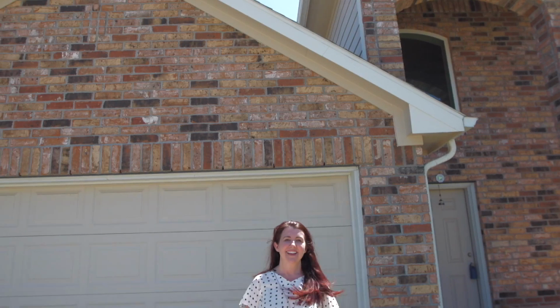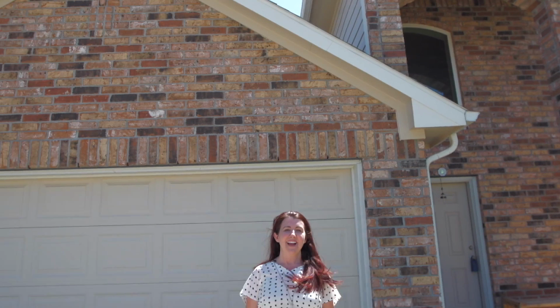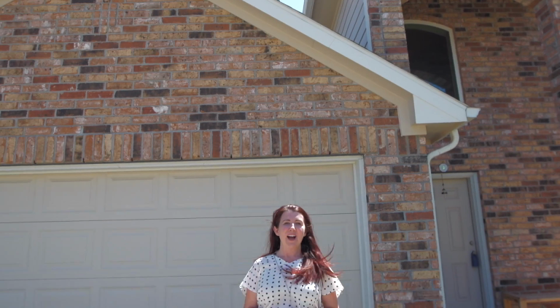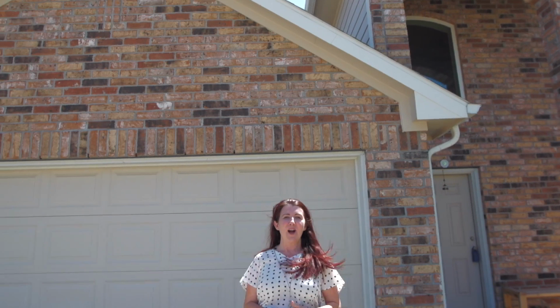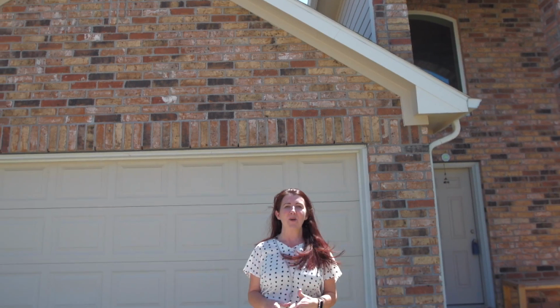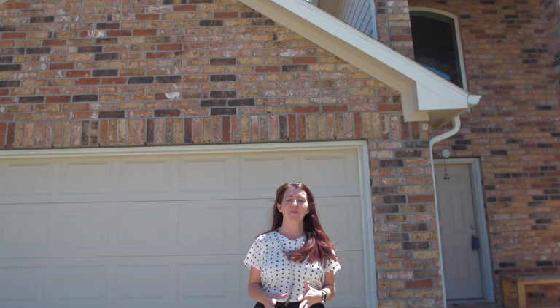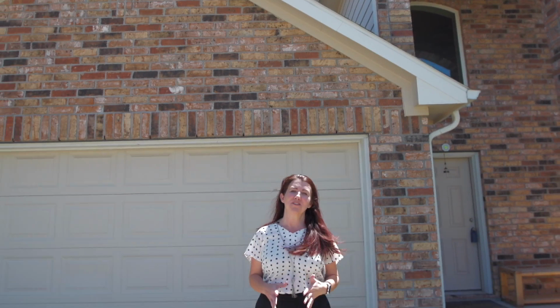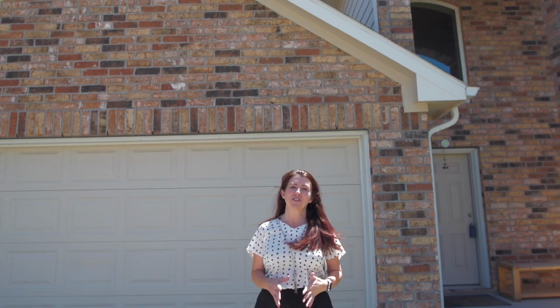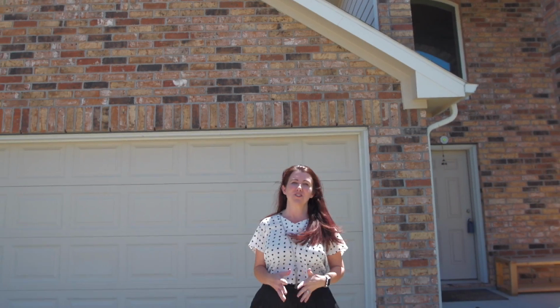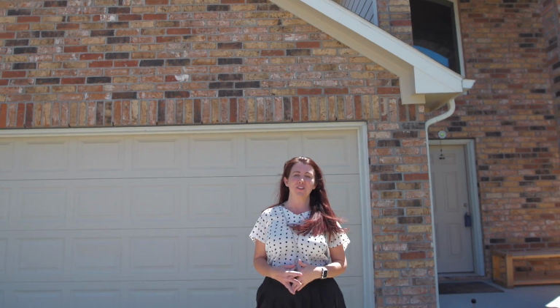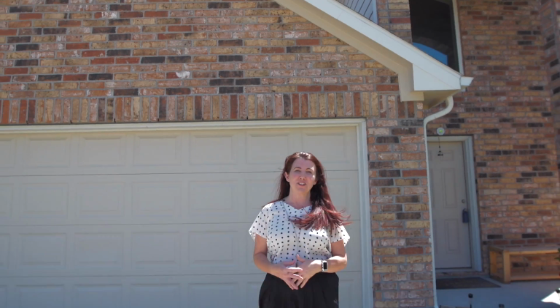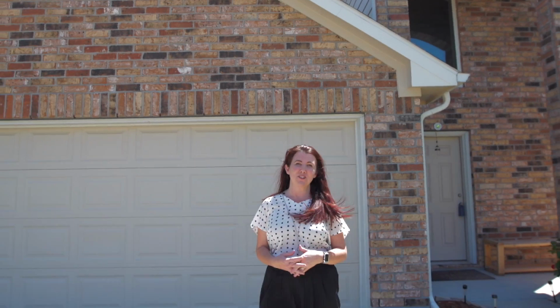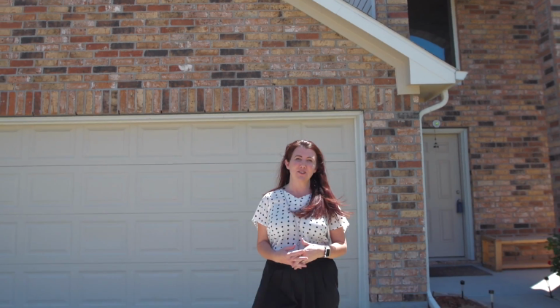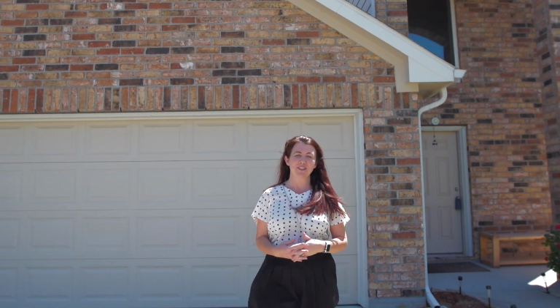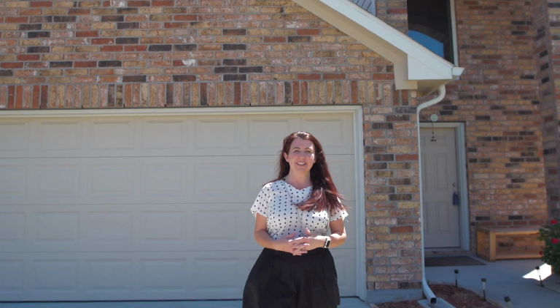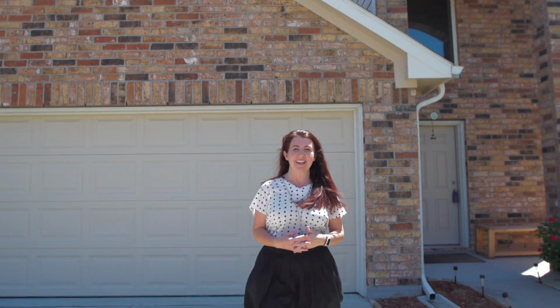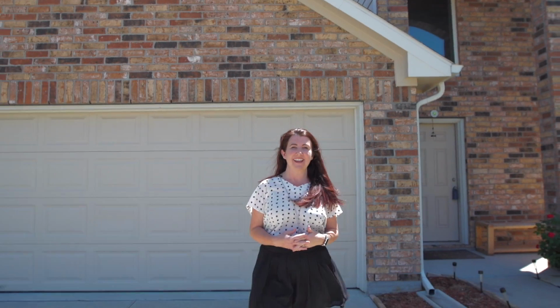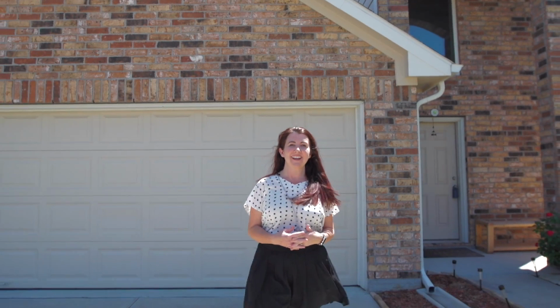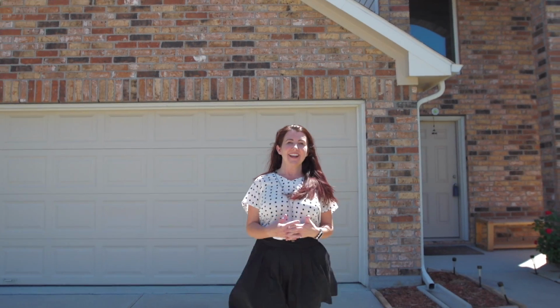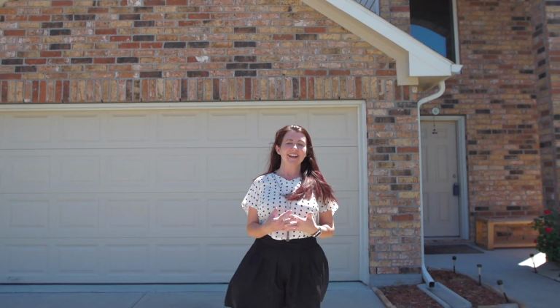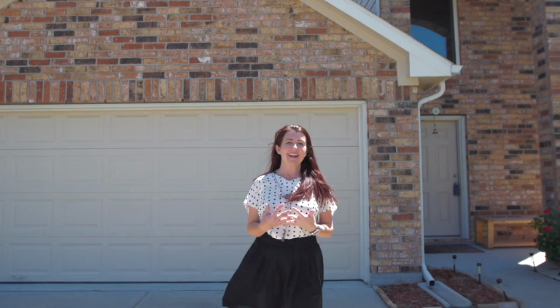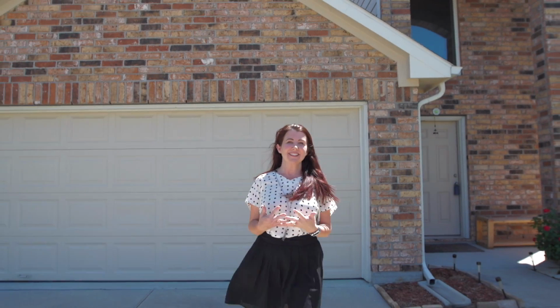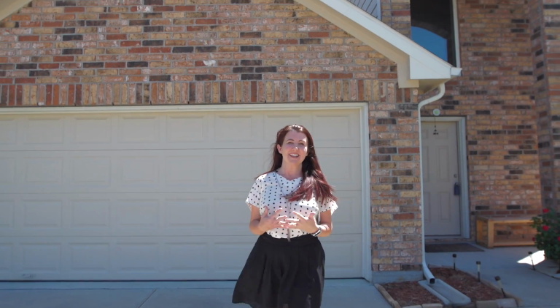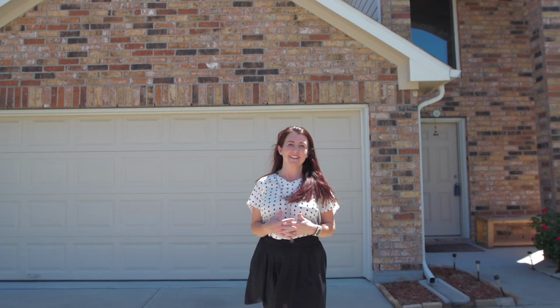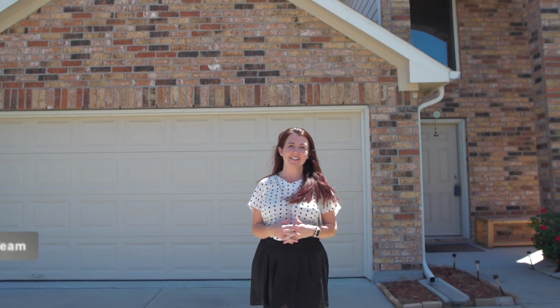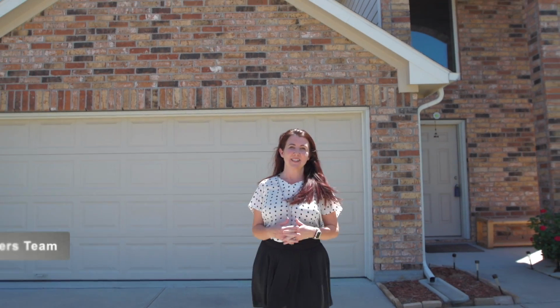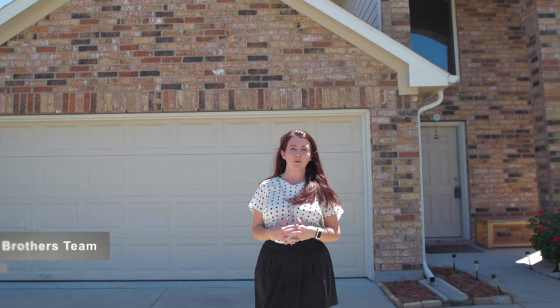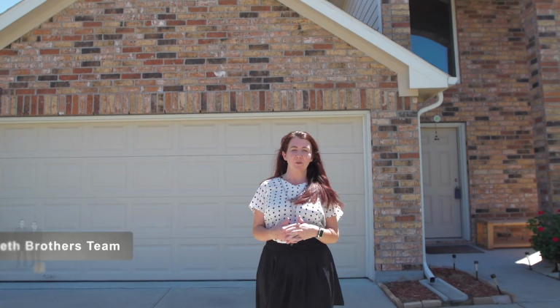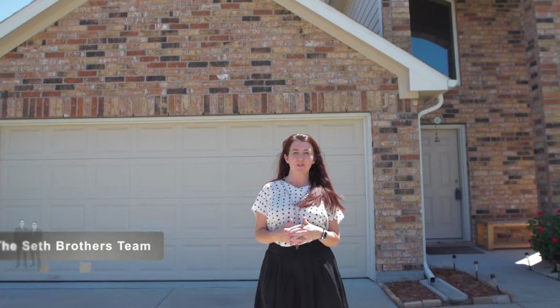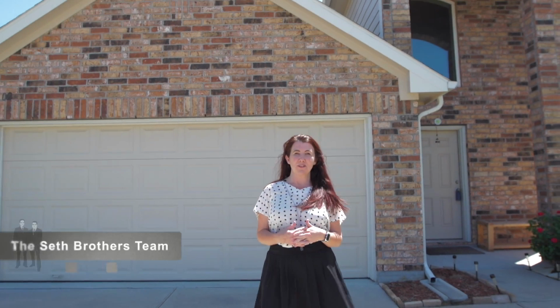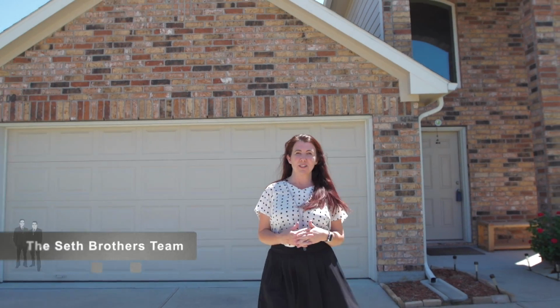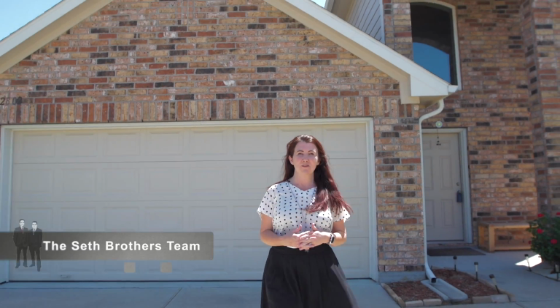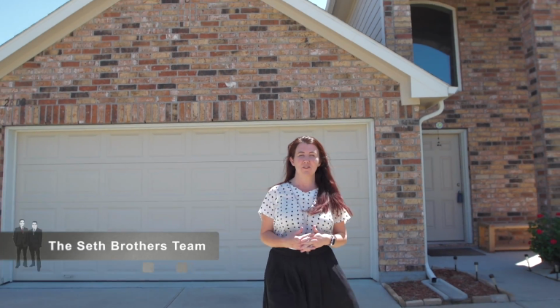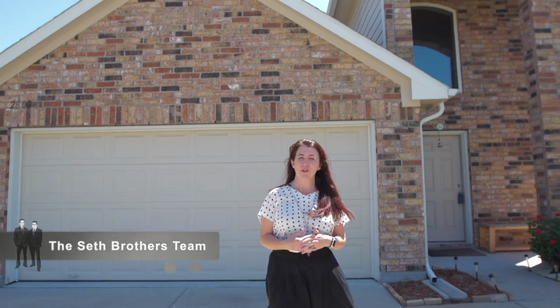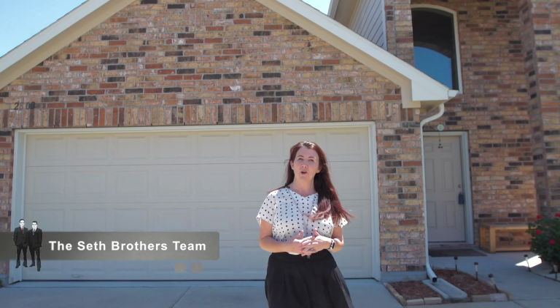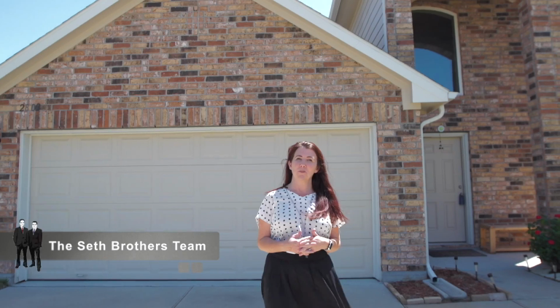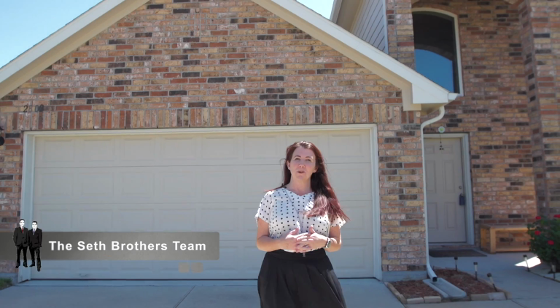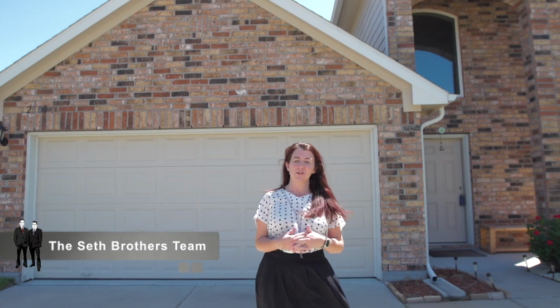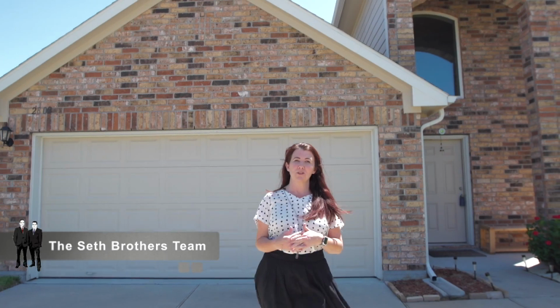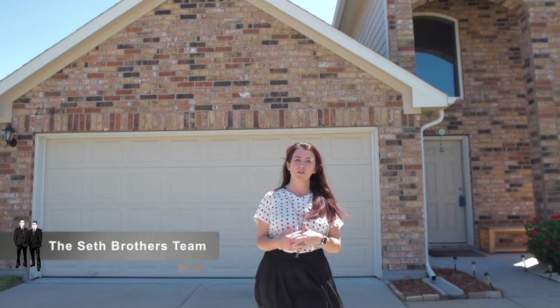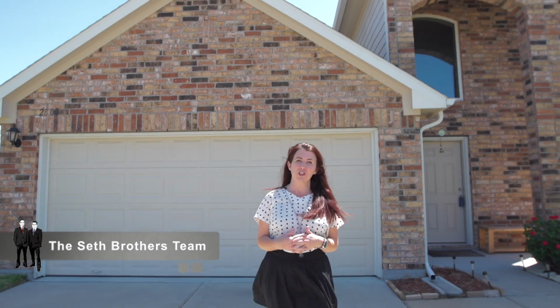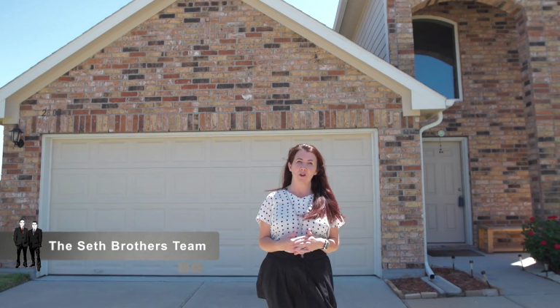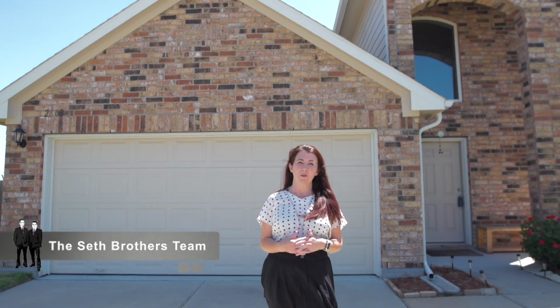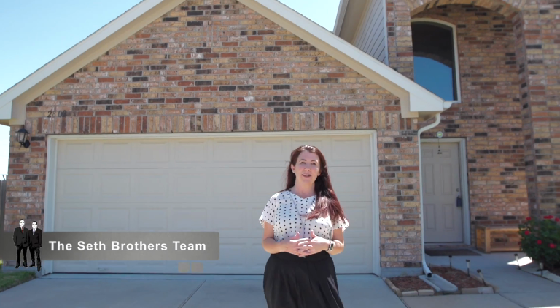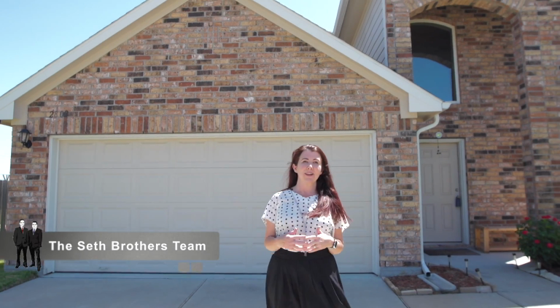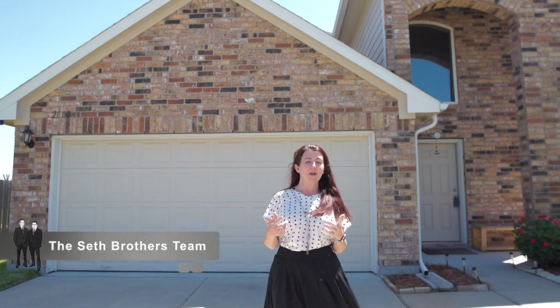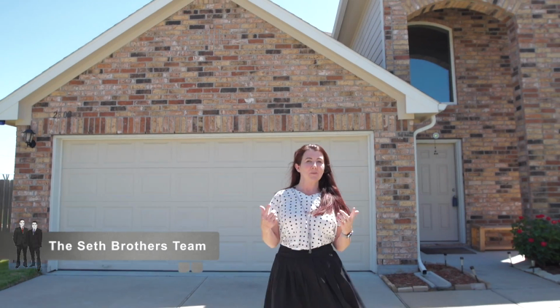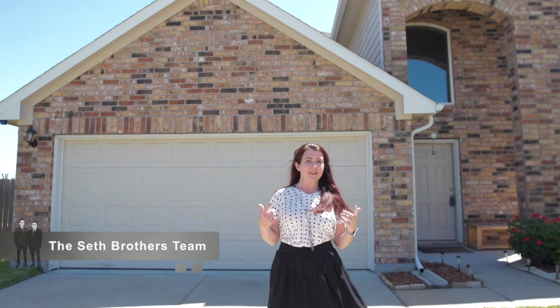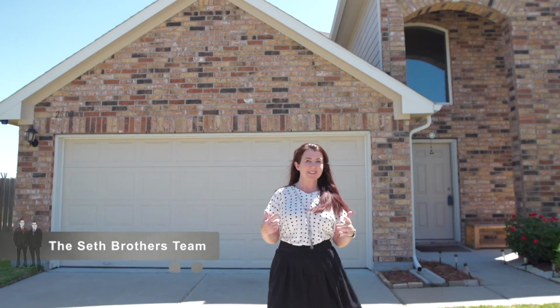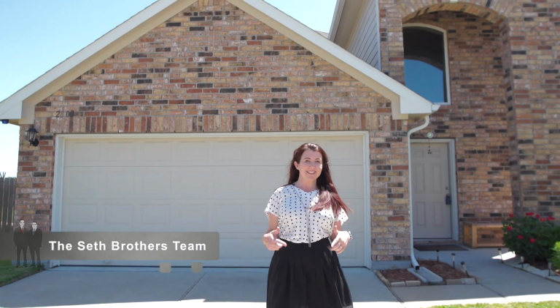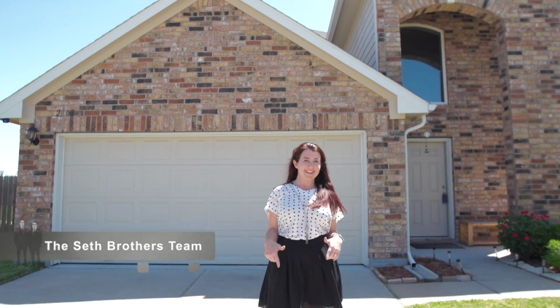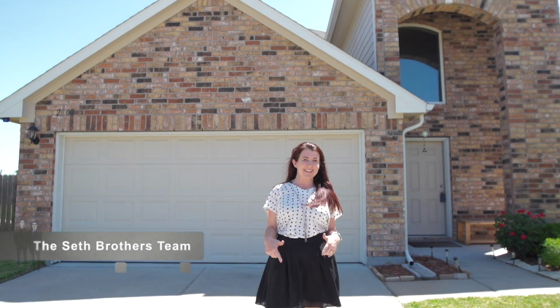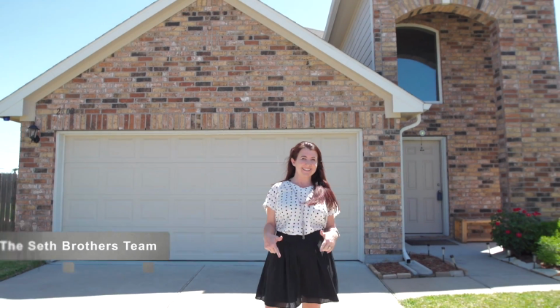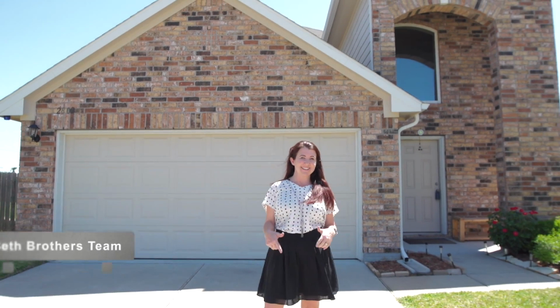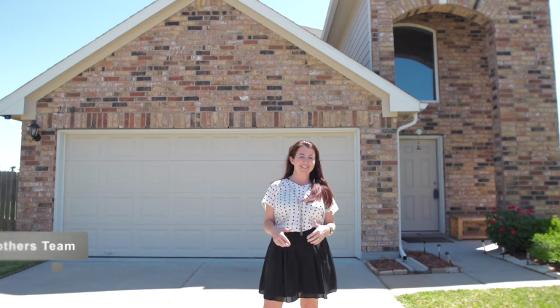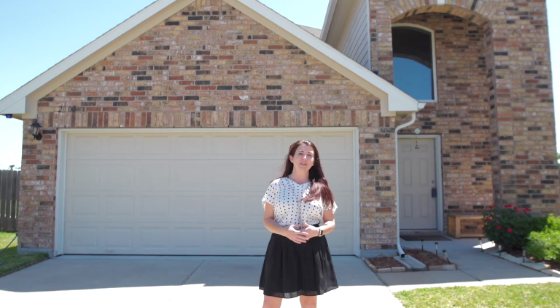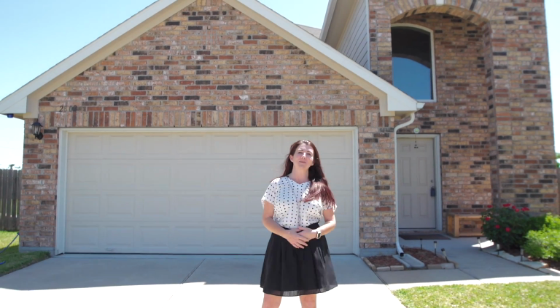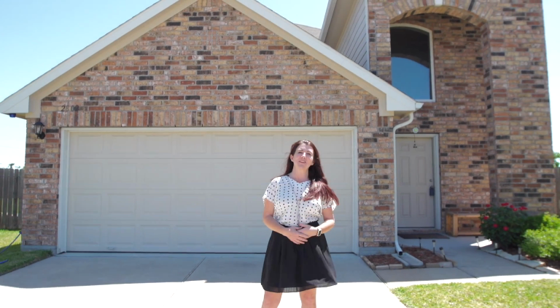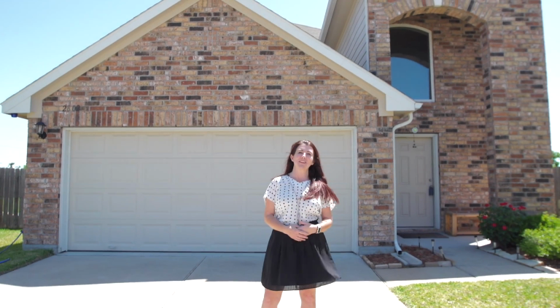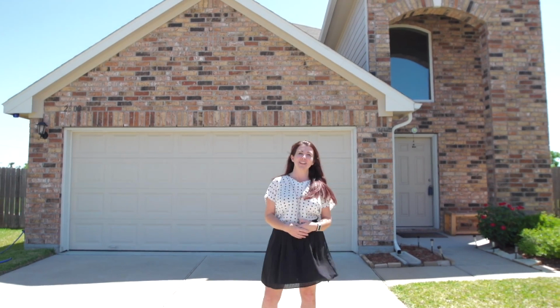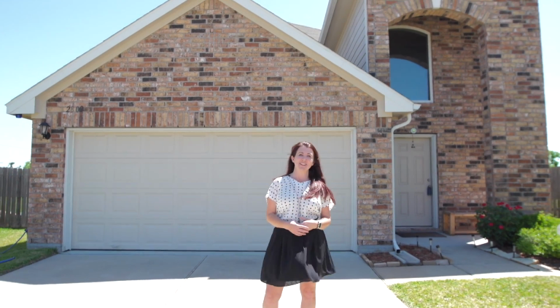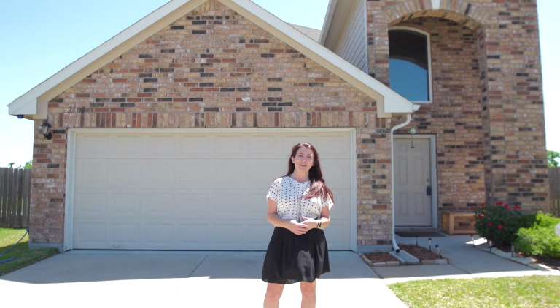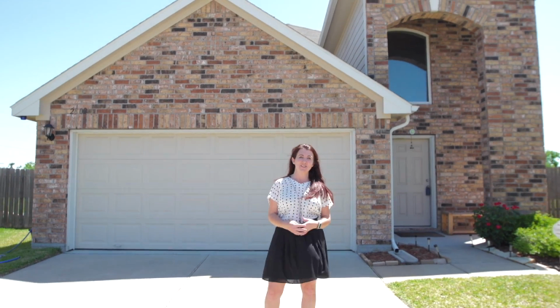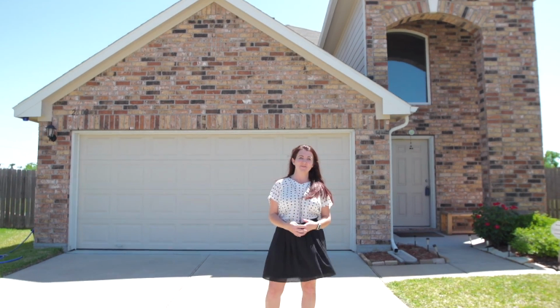I hope you've enjoyed the tour today. Contact the Seth Brothers team for your own personal showing, because this could be your next home.